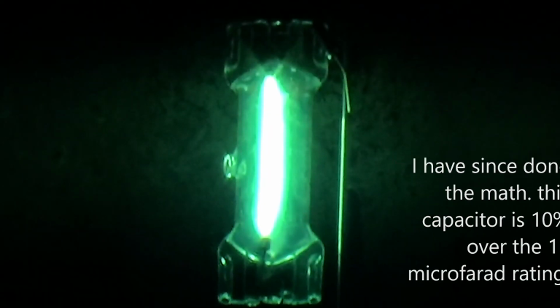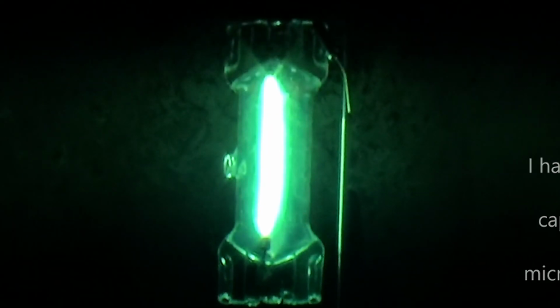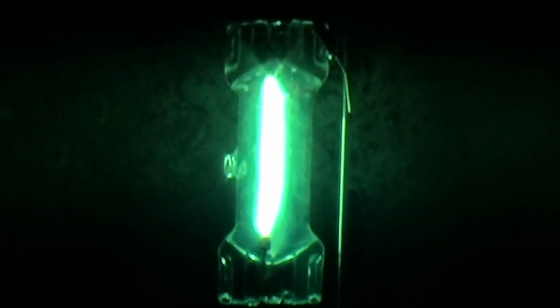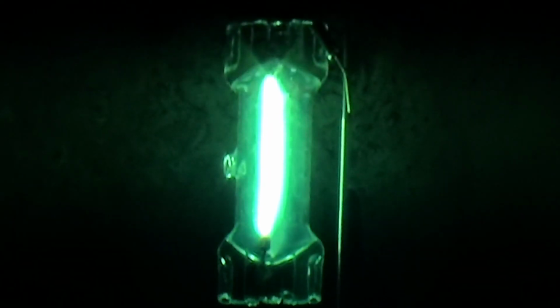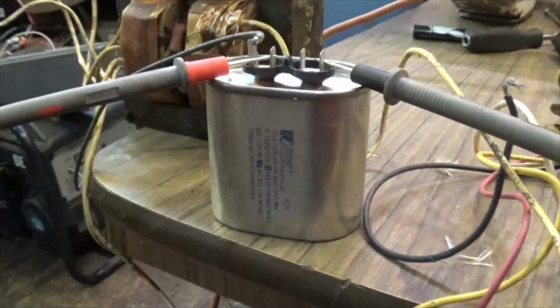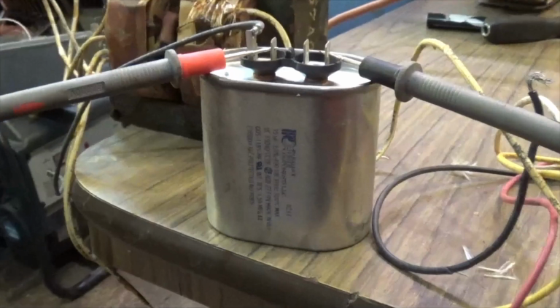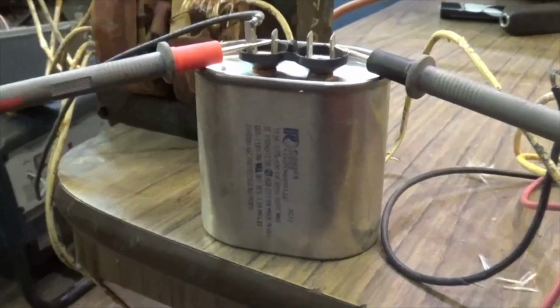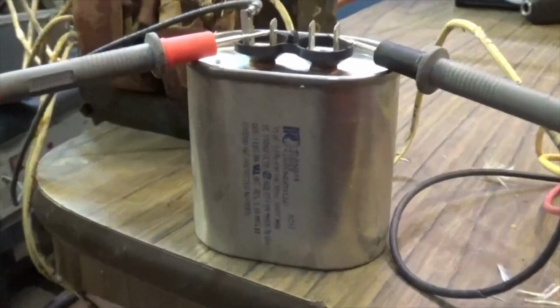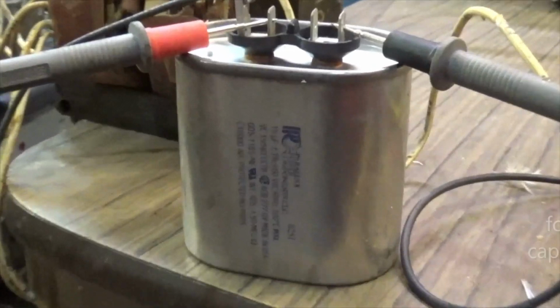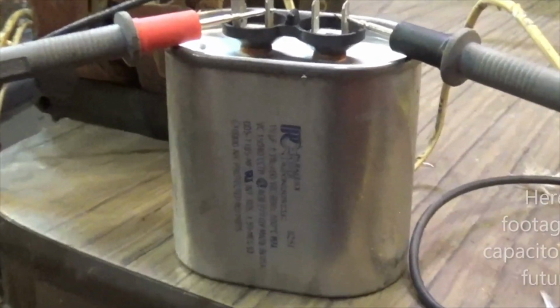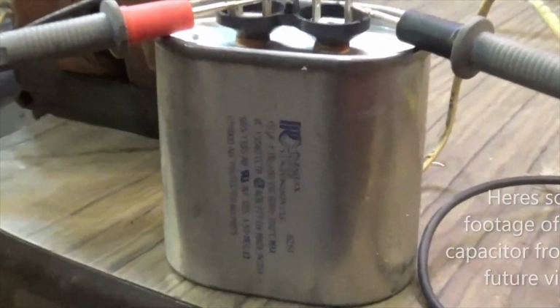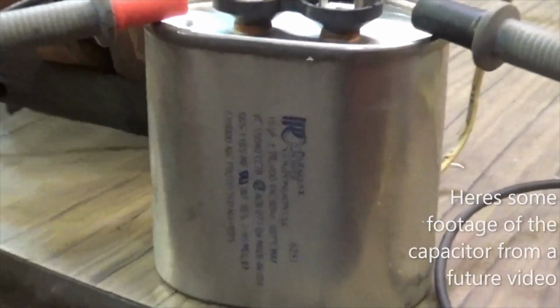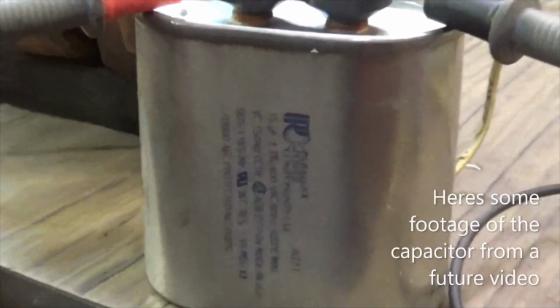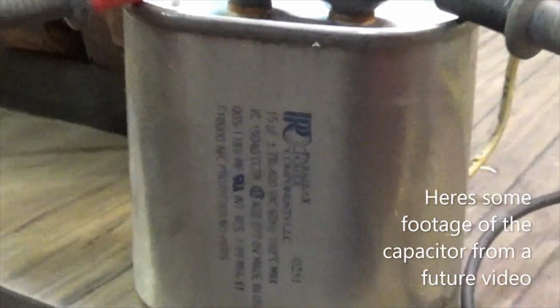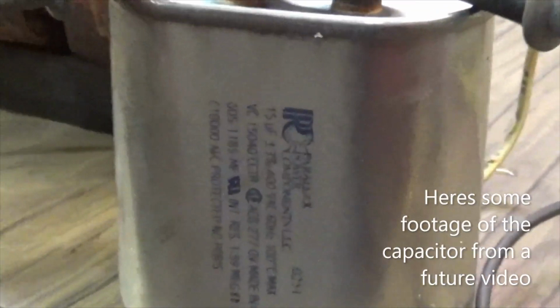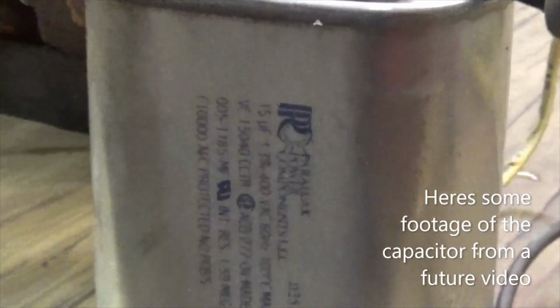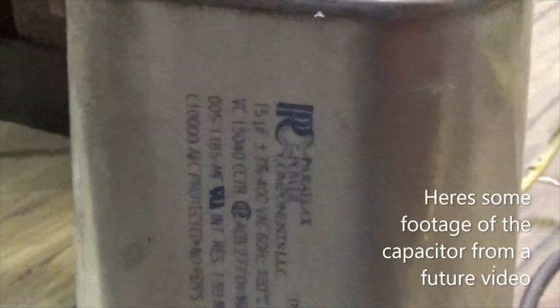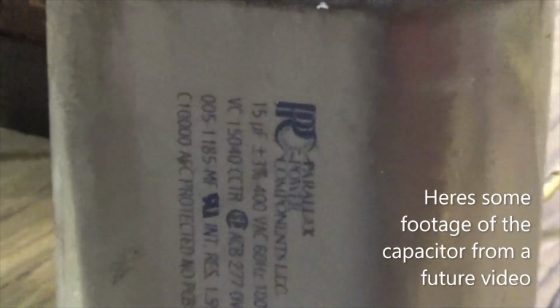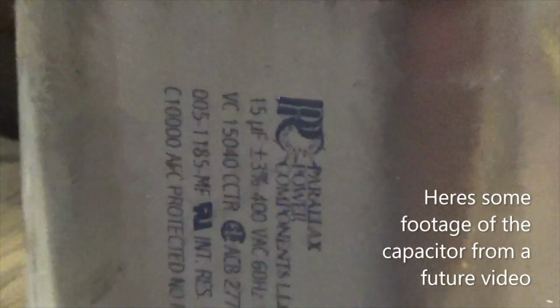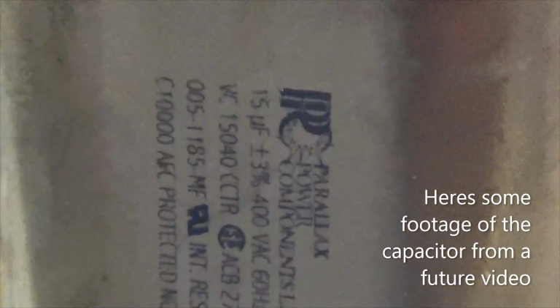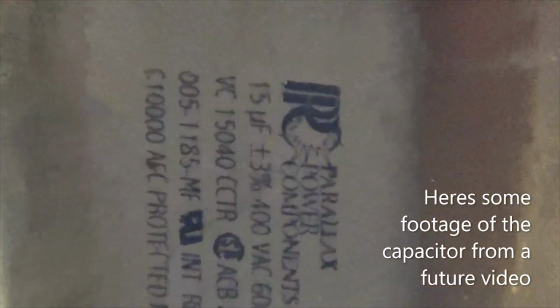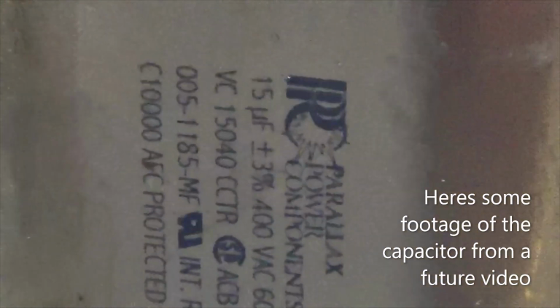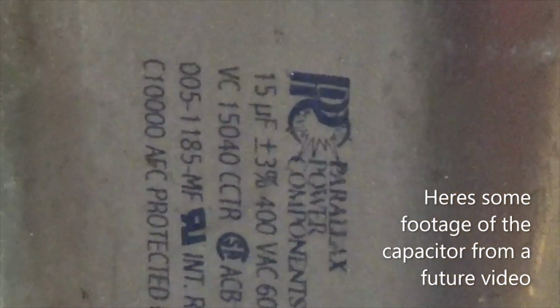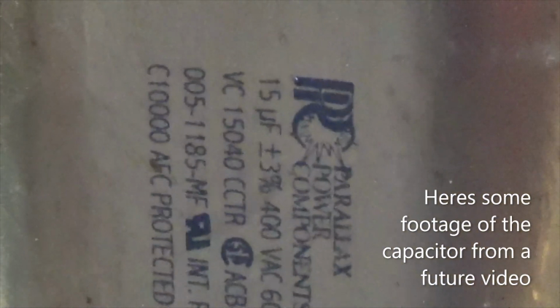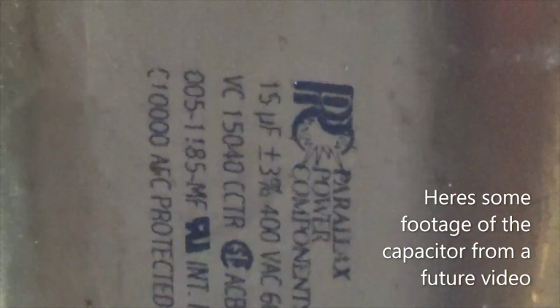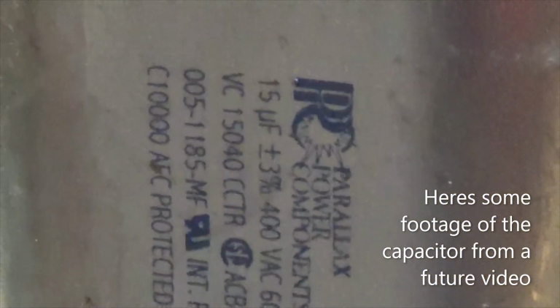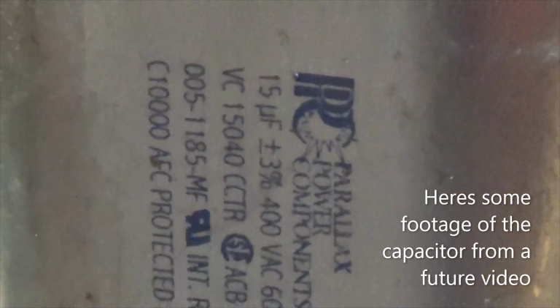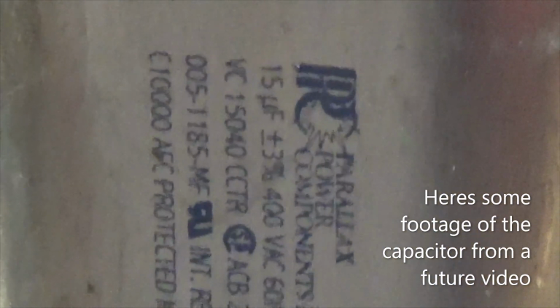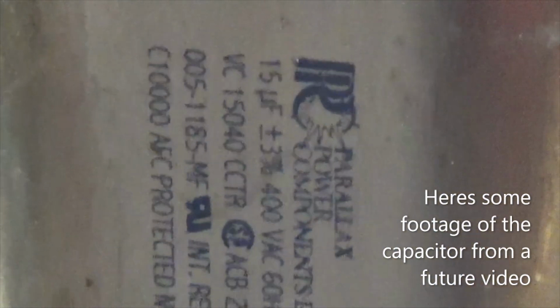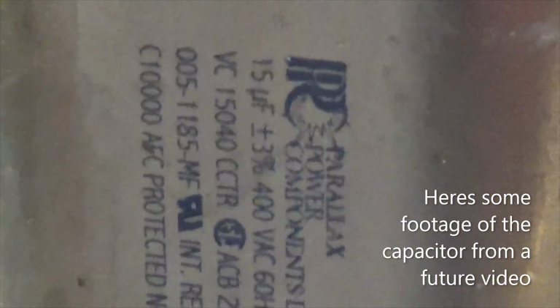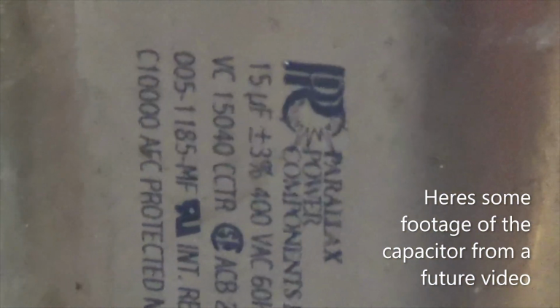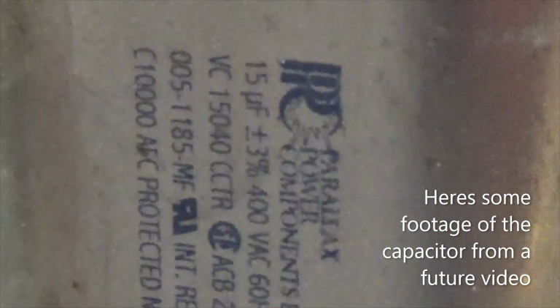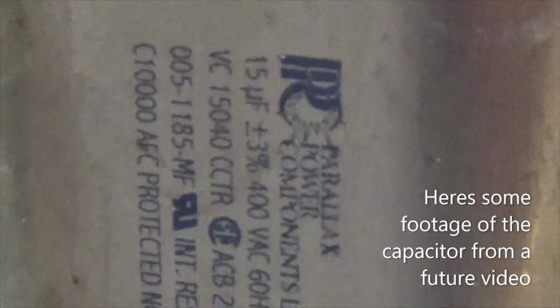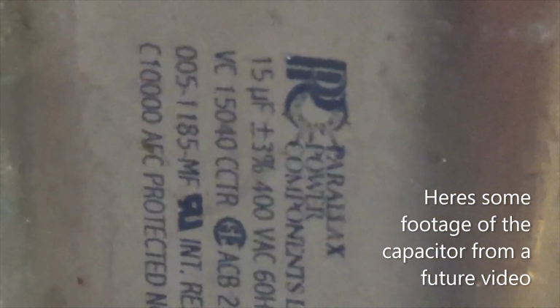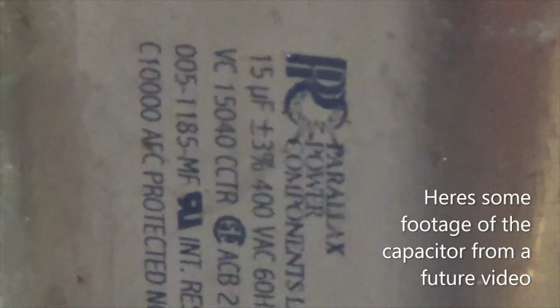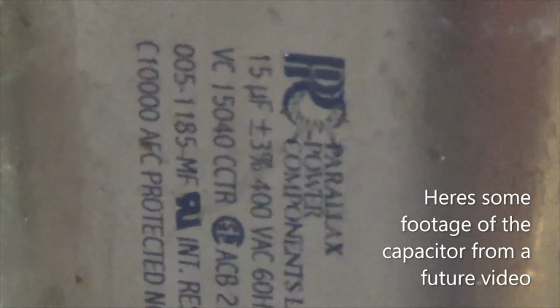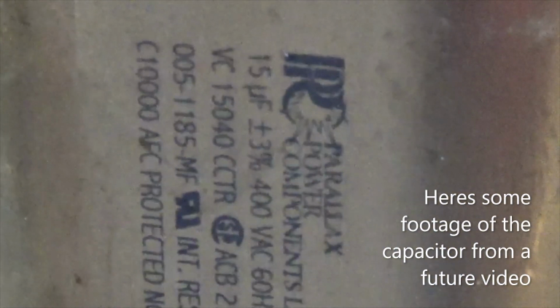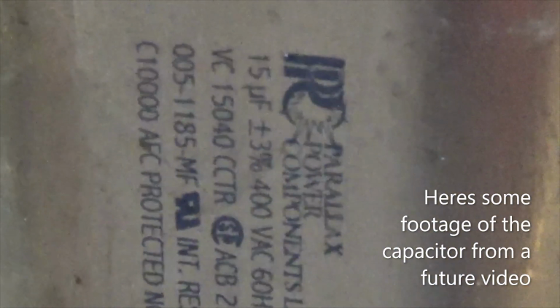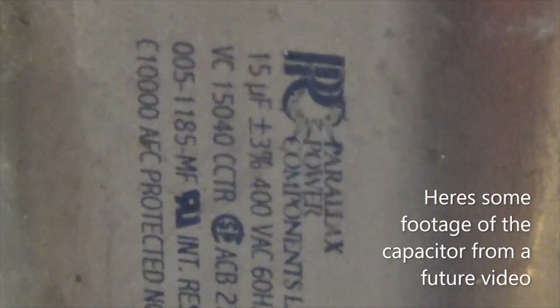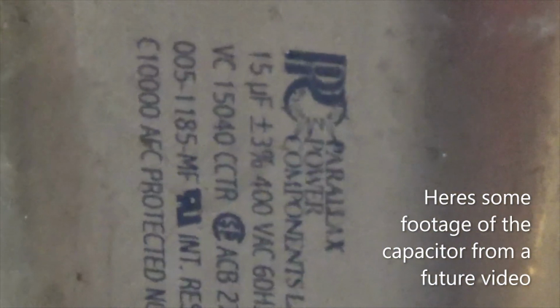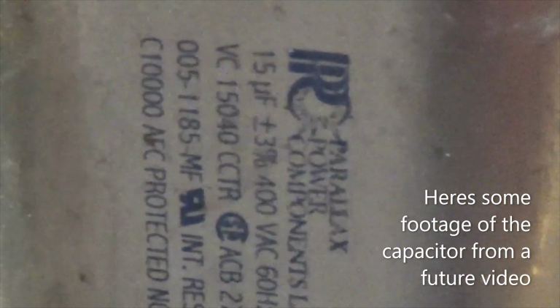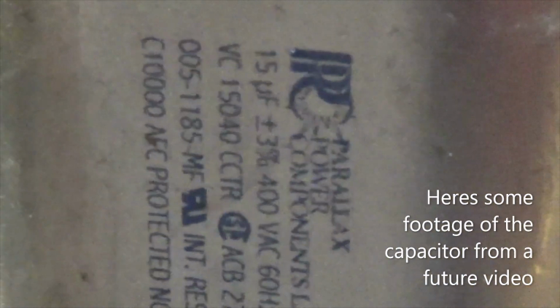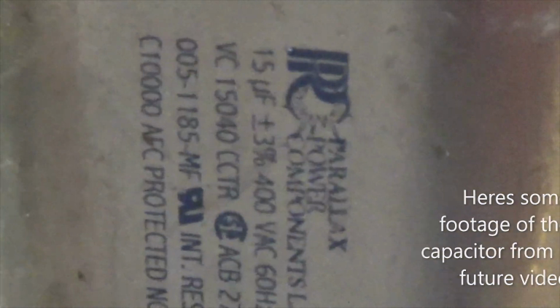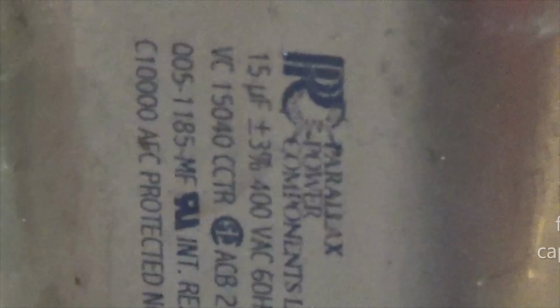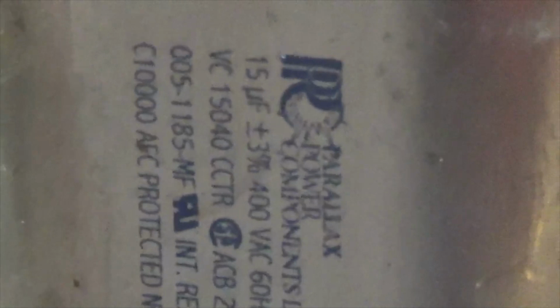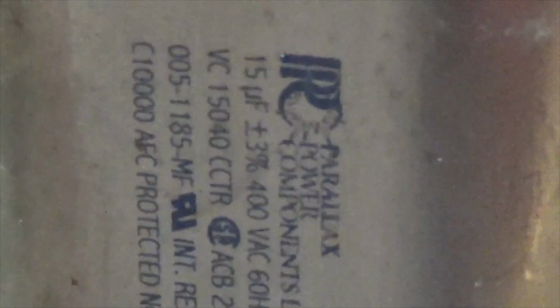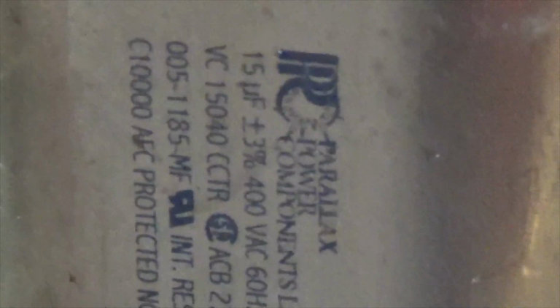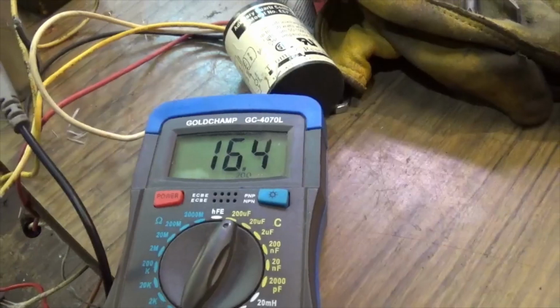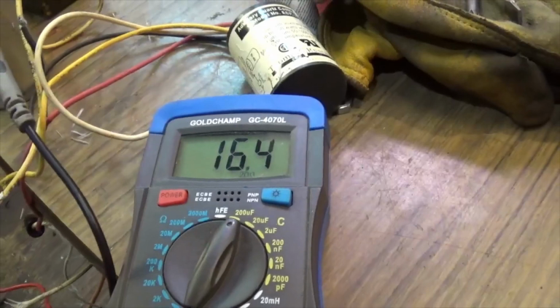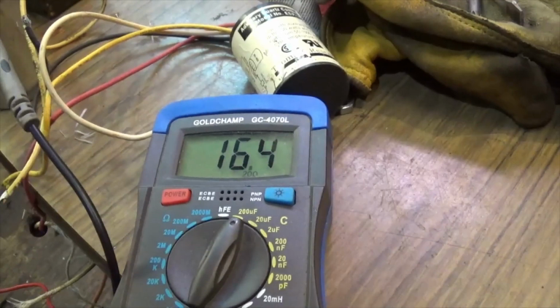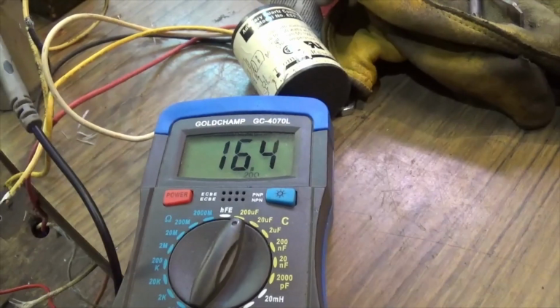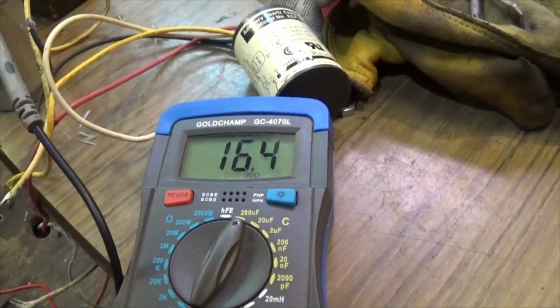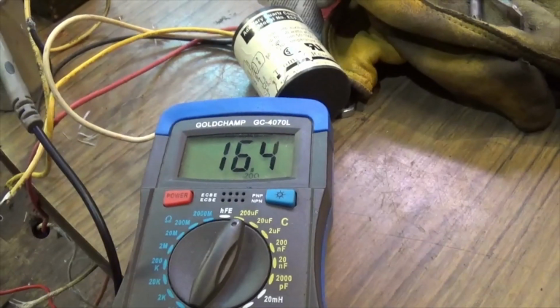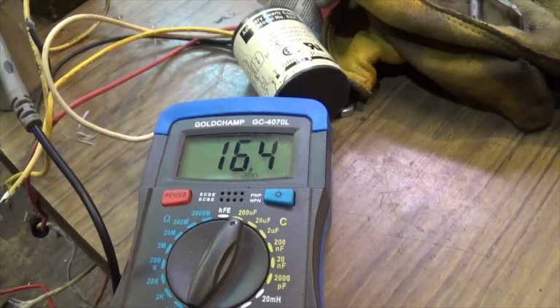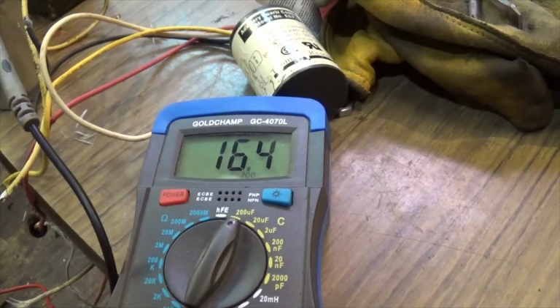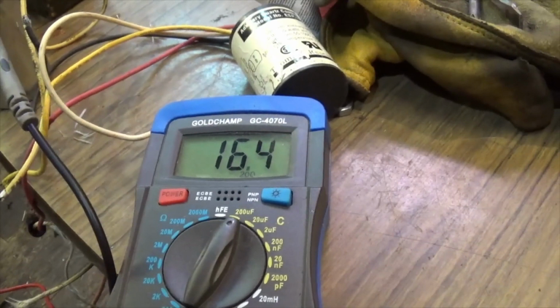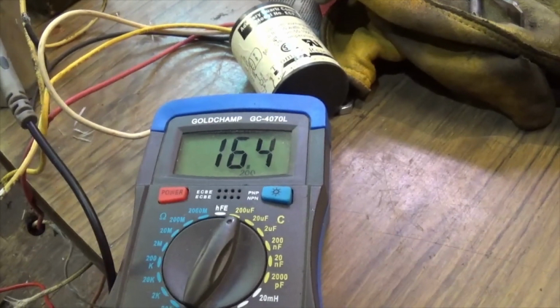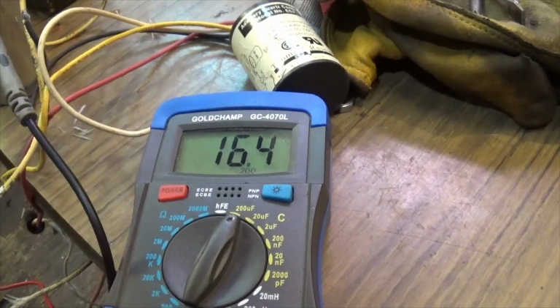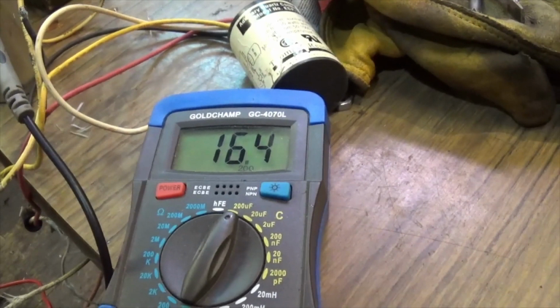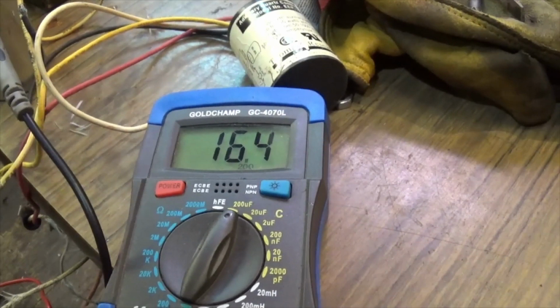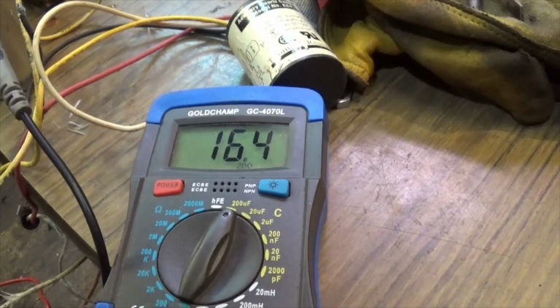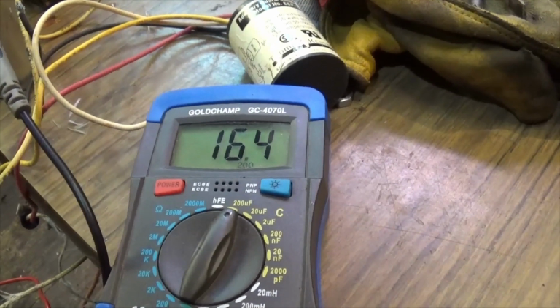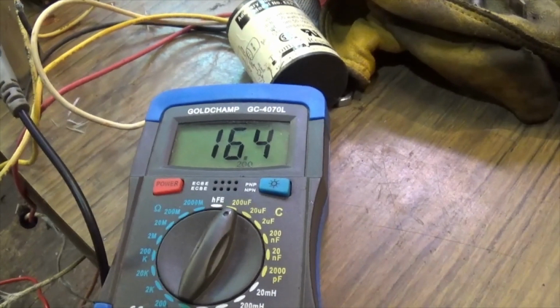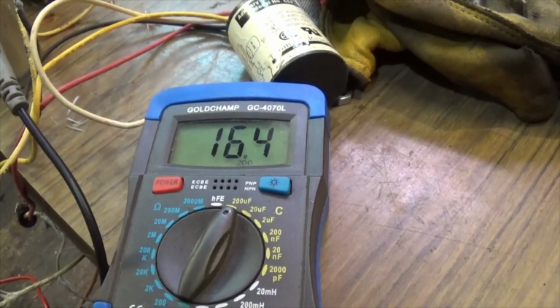Re-checking the 15 microfarad capacitor — she's reading 16.4.